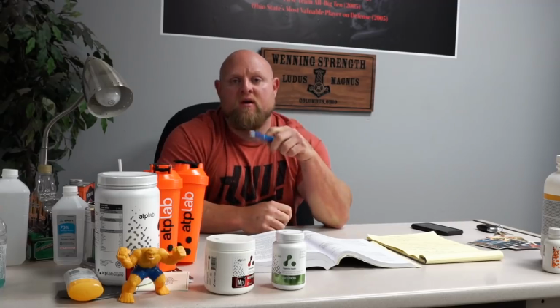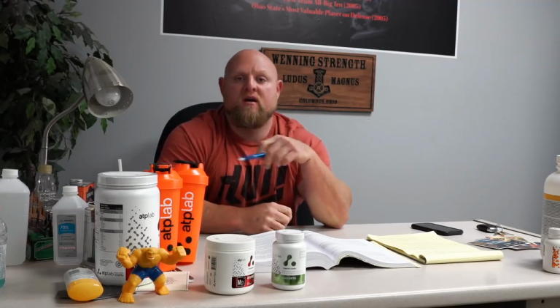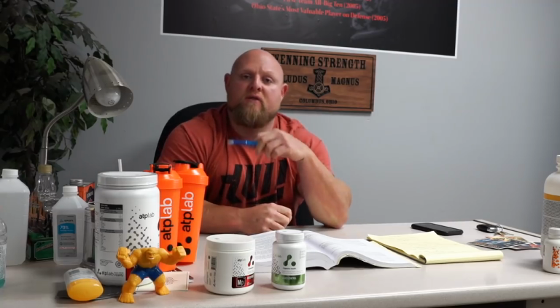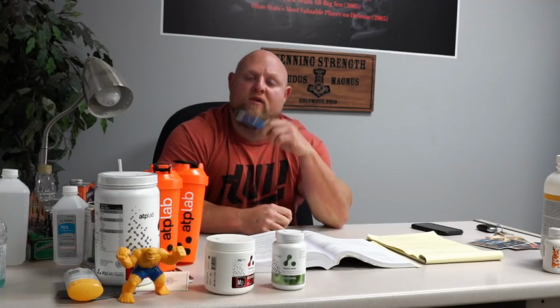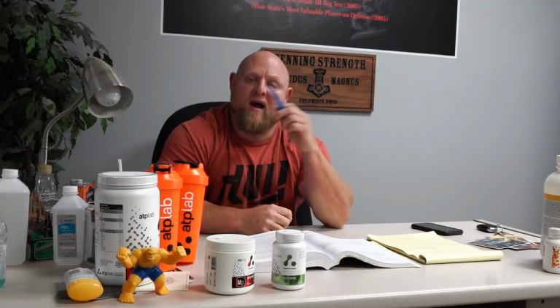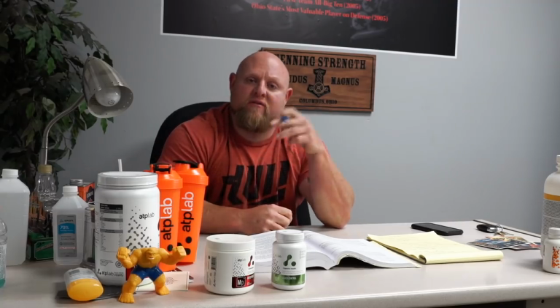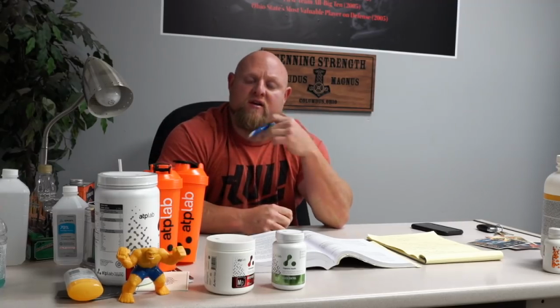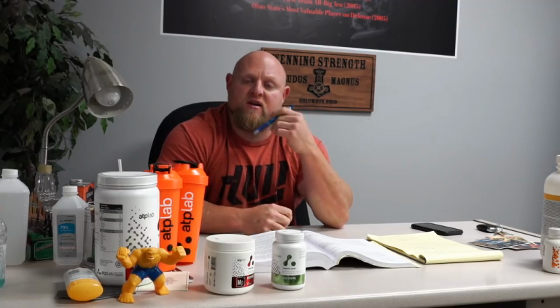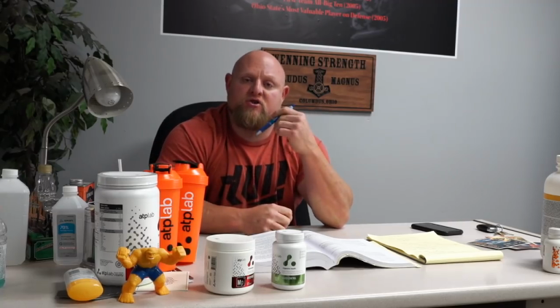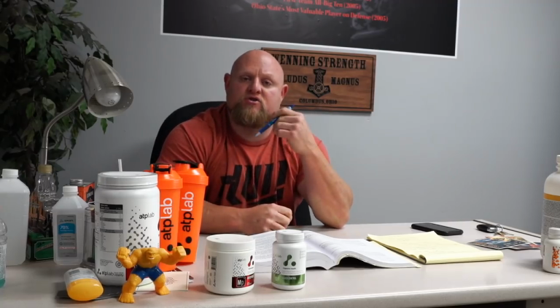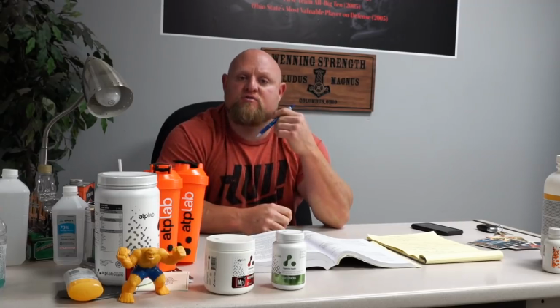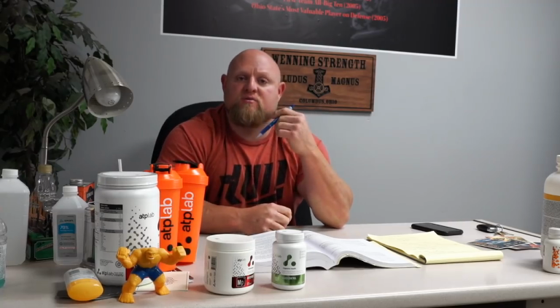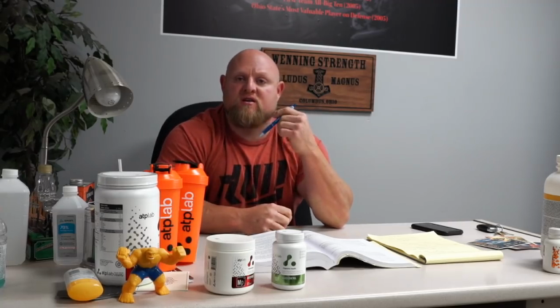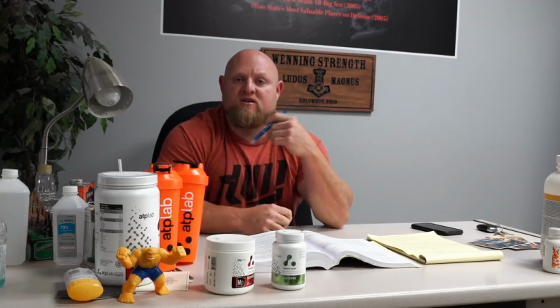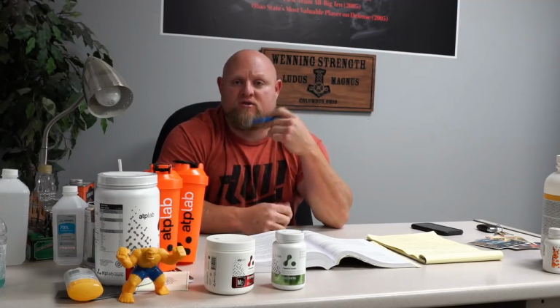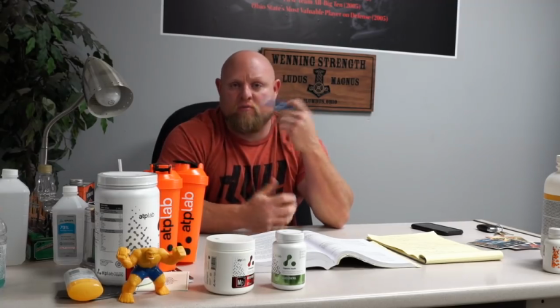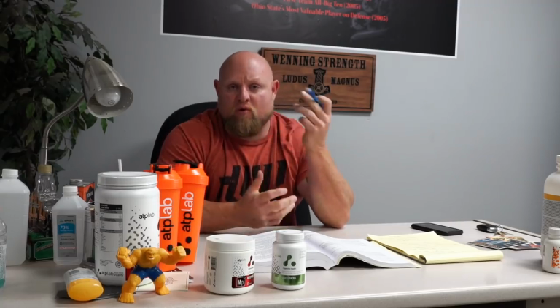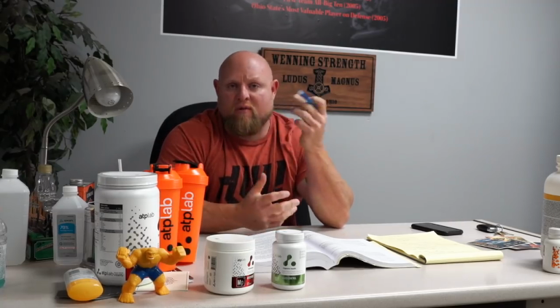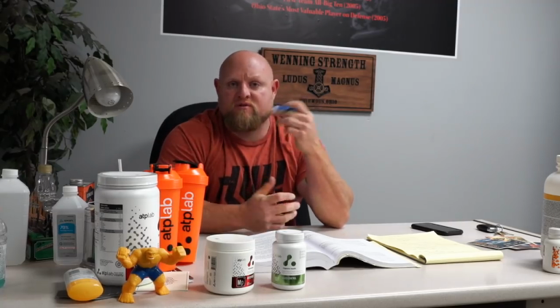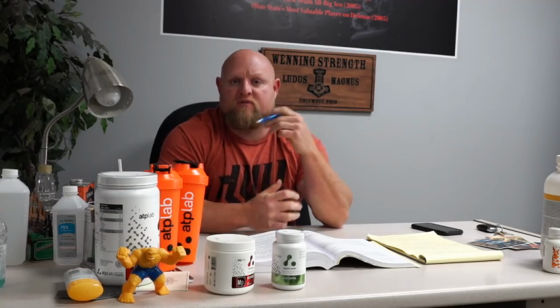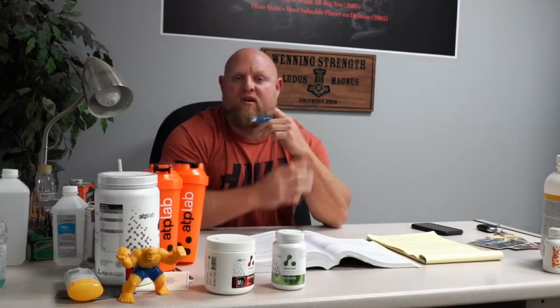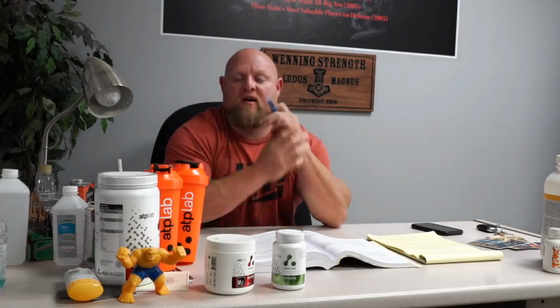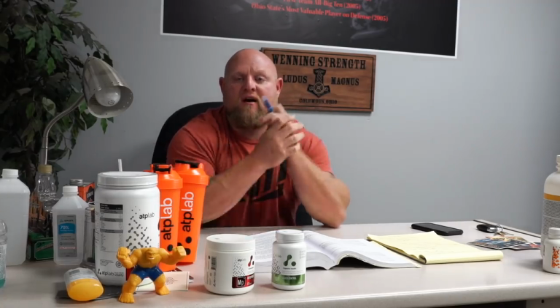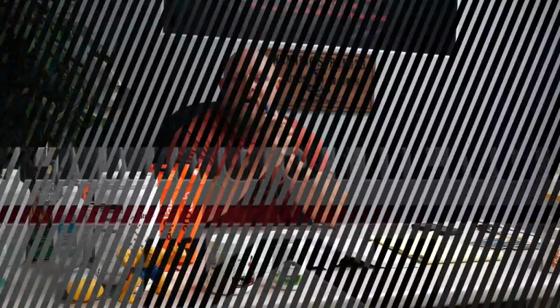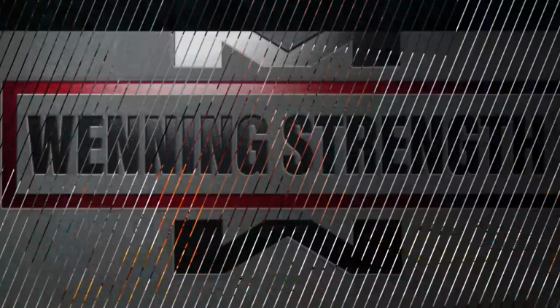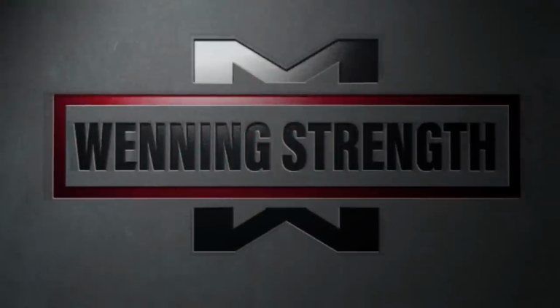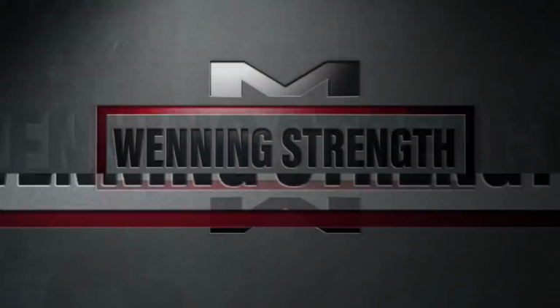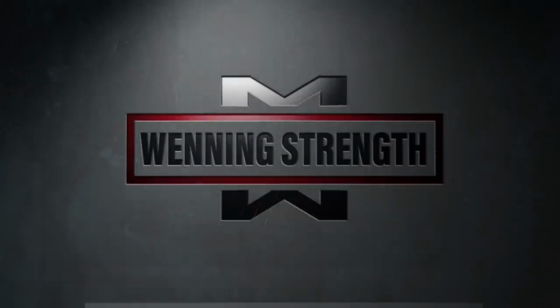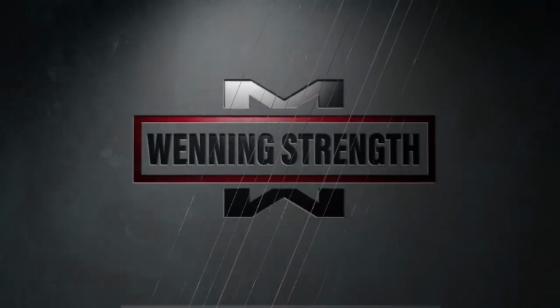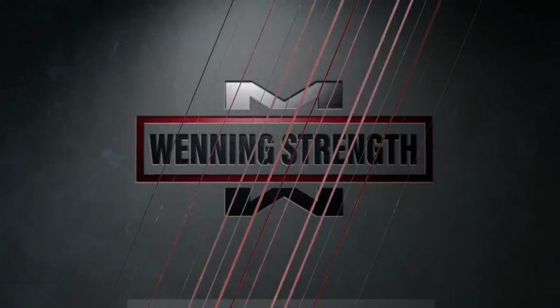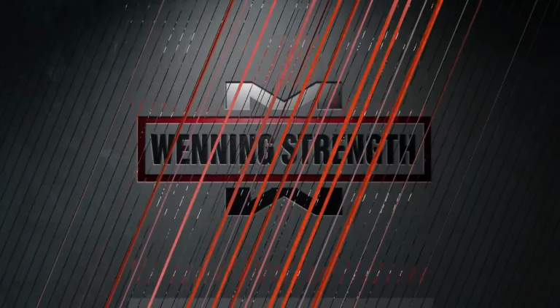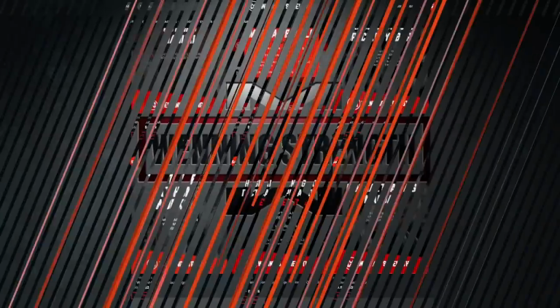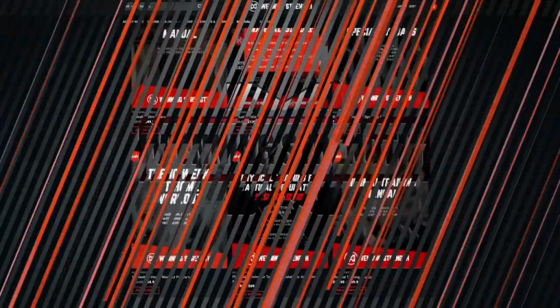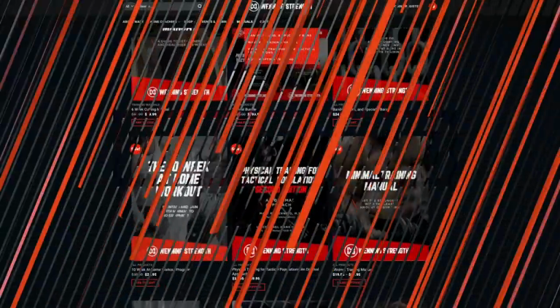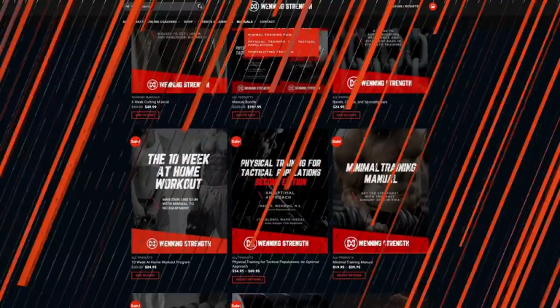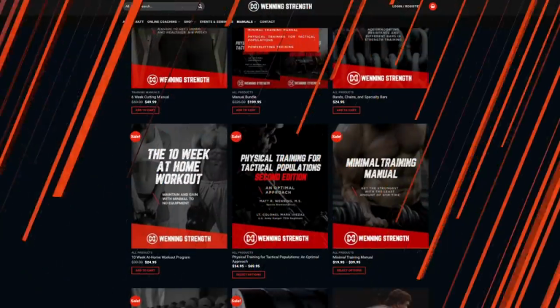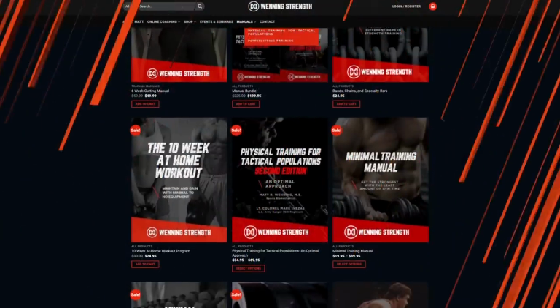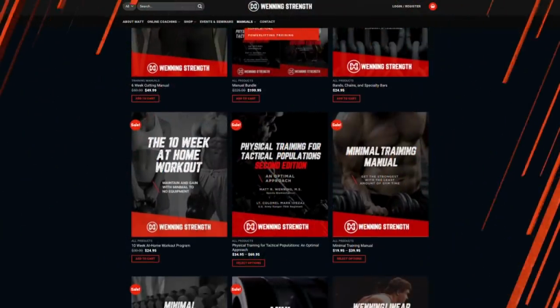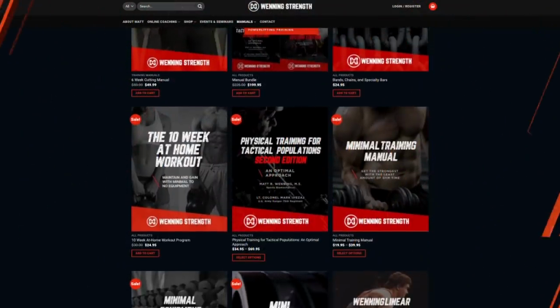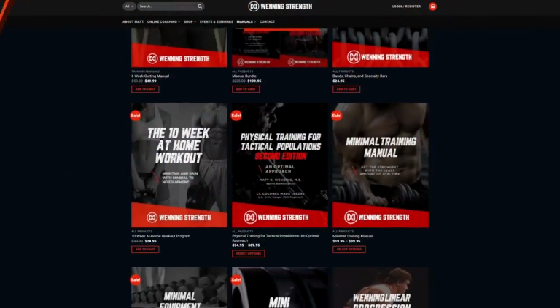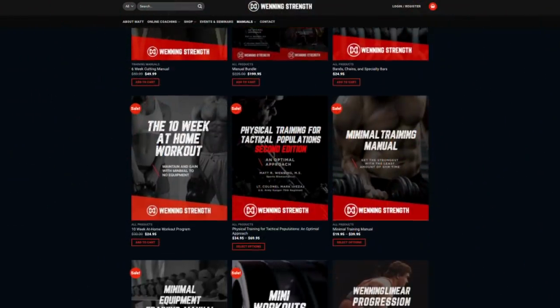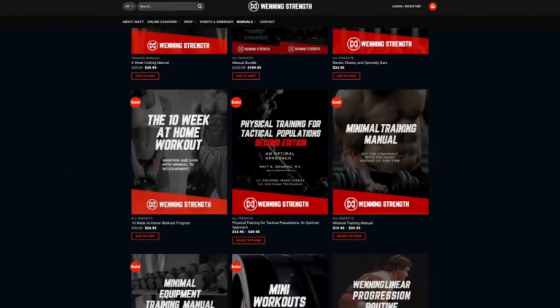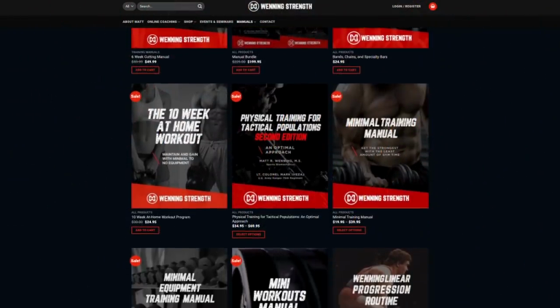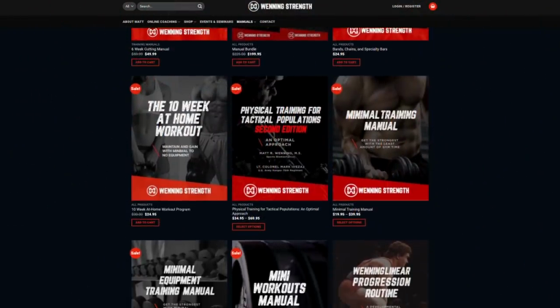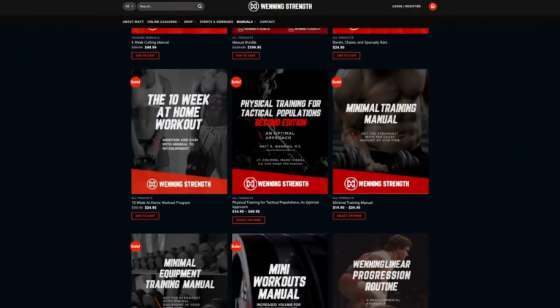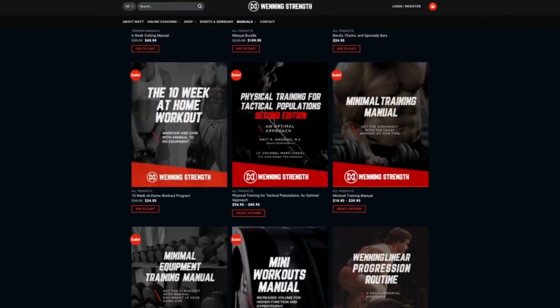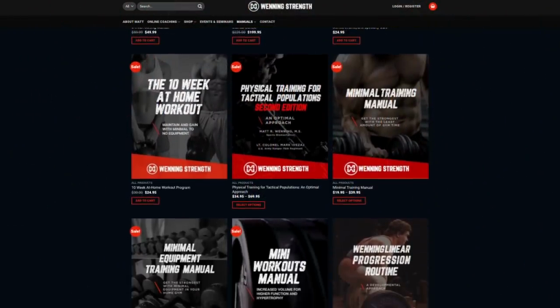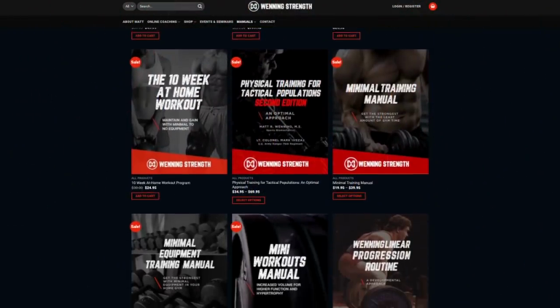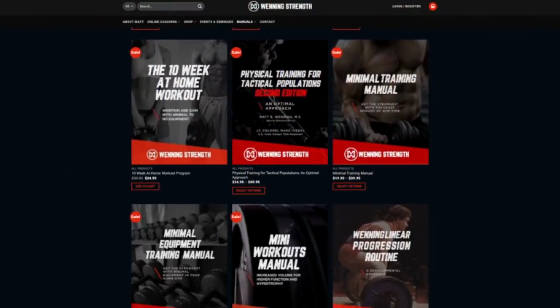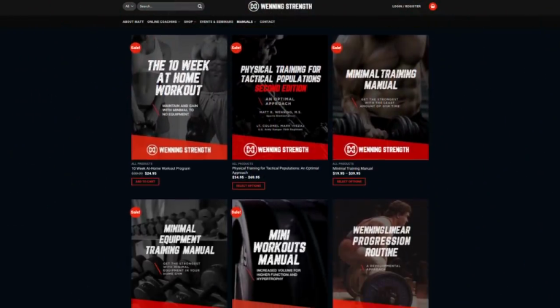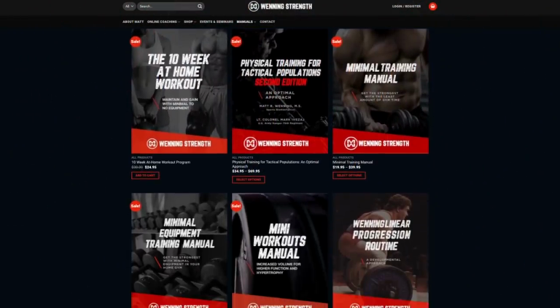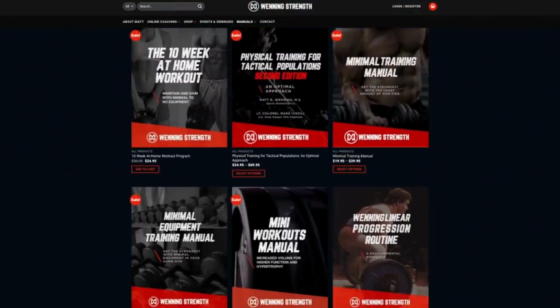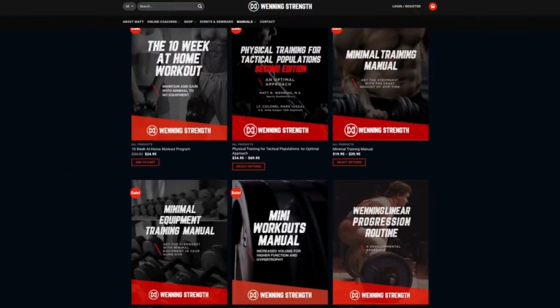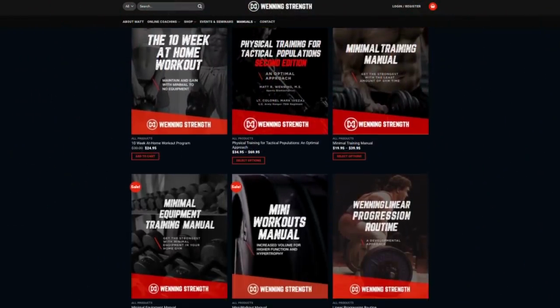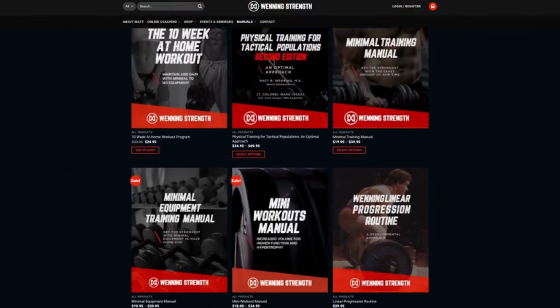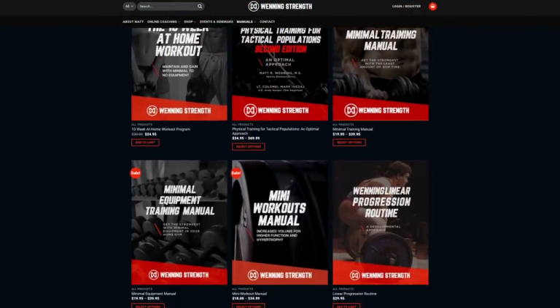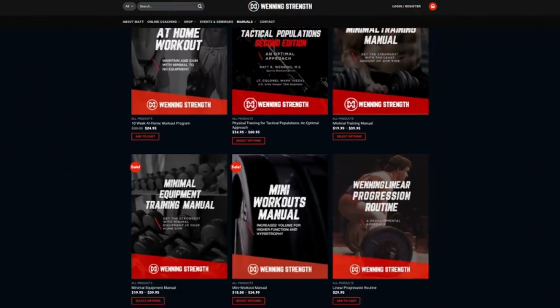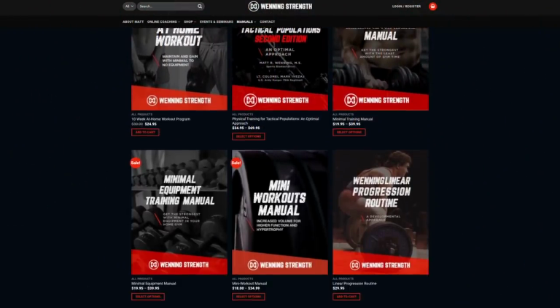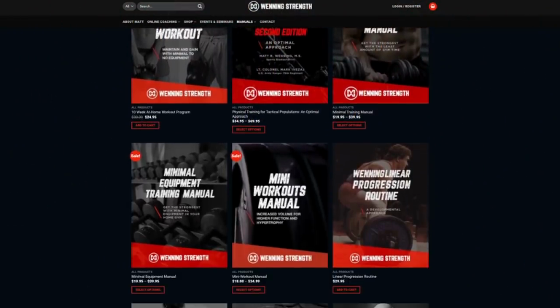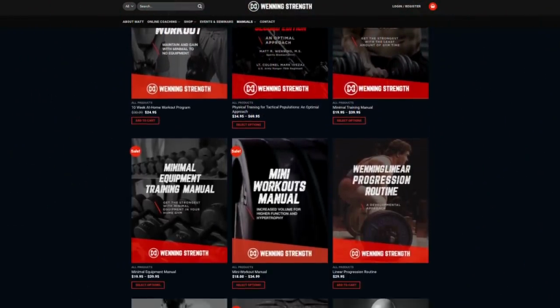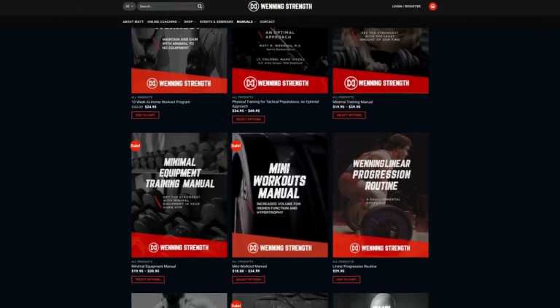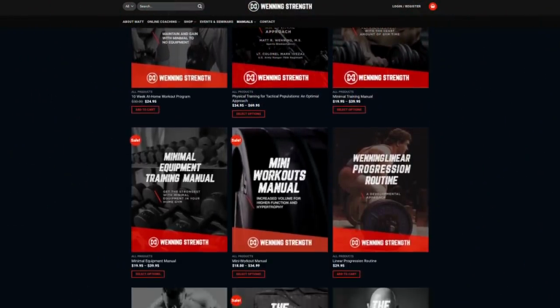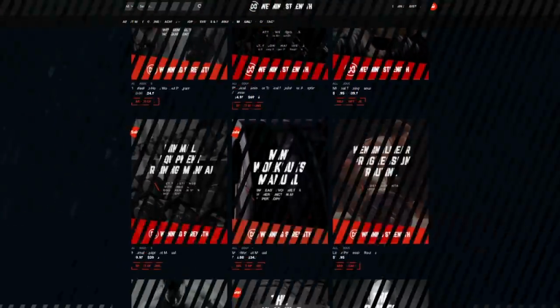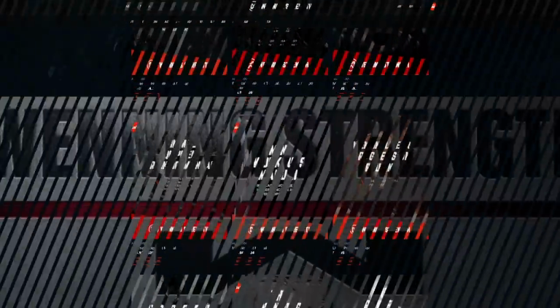If you're having issues with this or problems figuring out how to train, come on to WinningStrength.com, grab a manual, or come on to online coaching. Talk to you guys later.